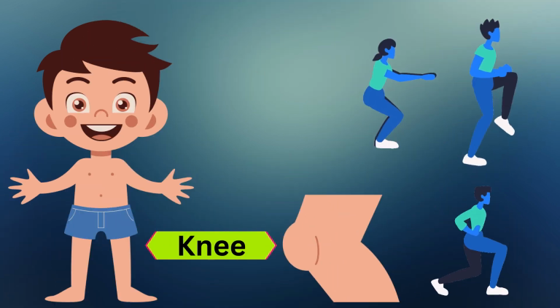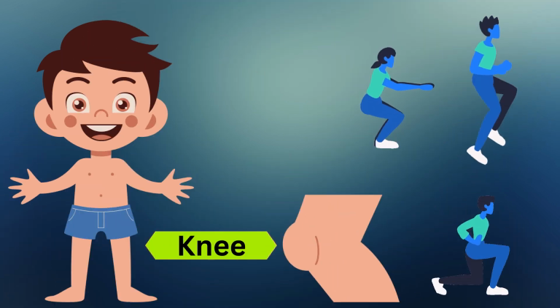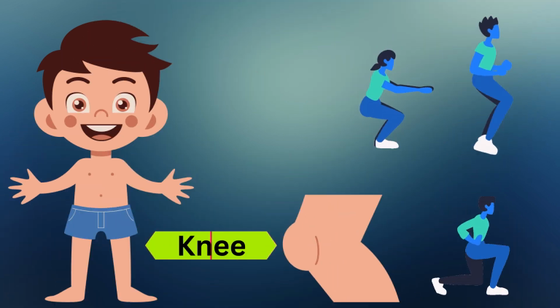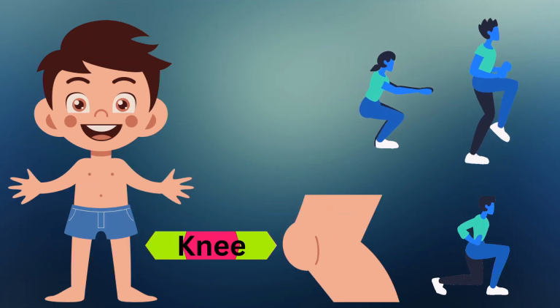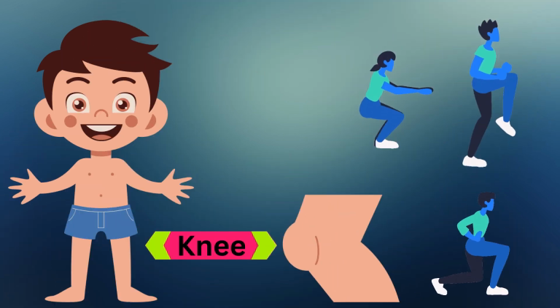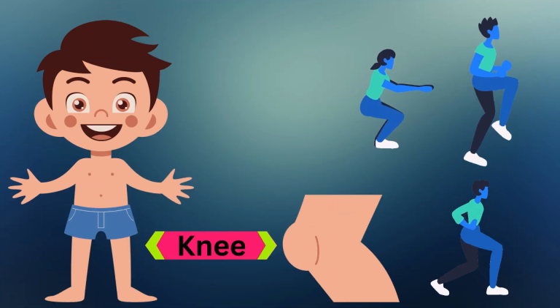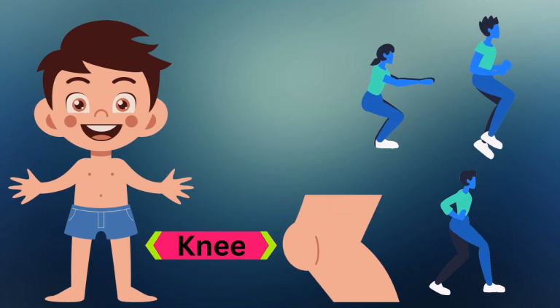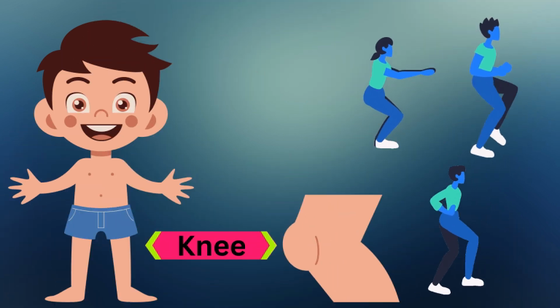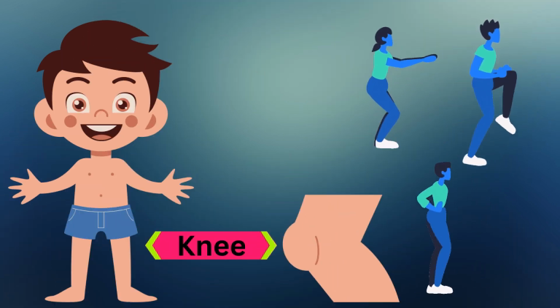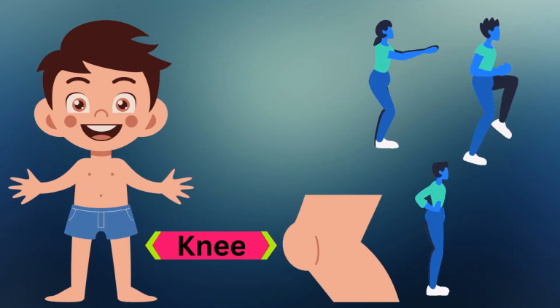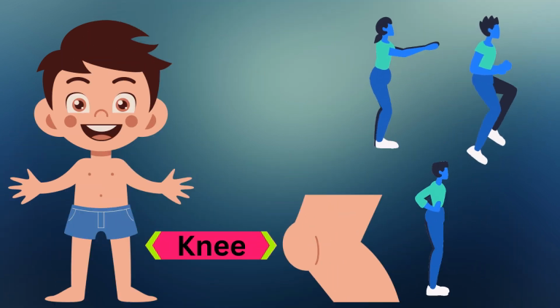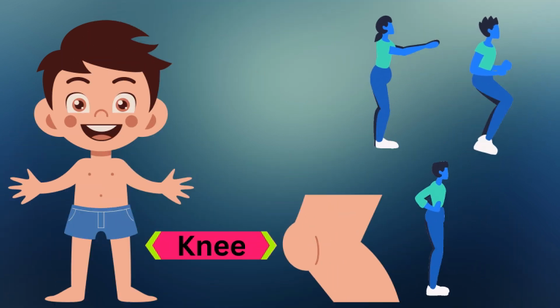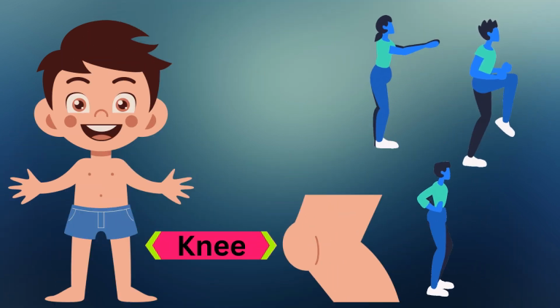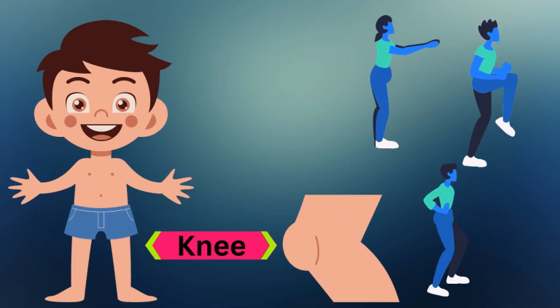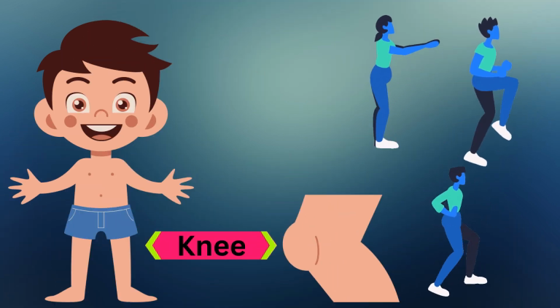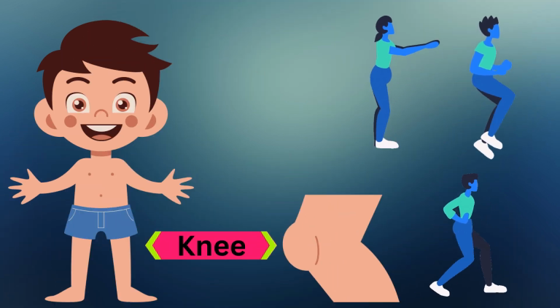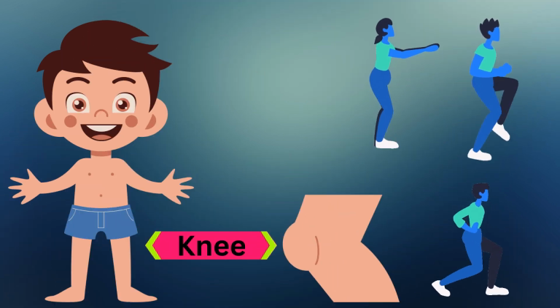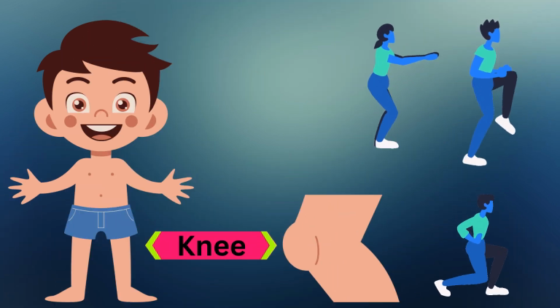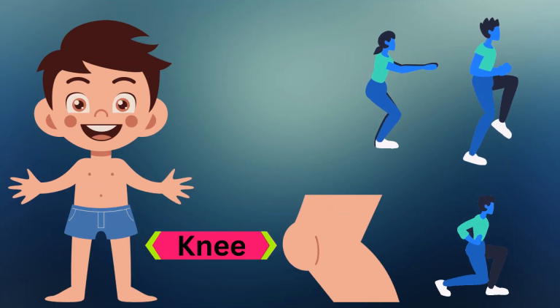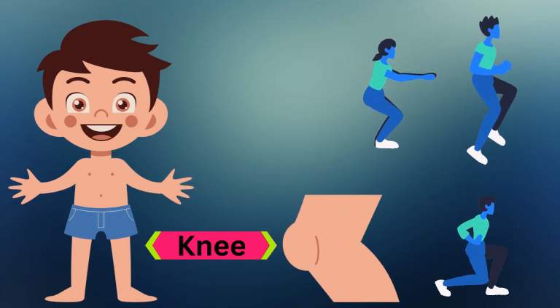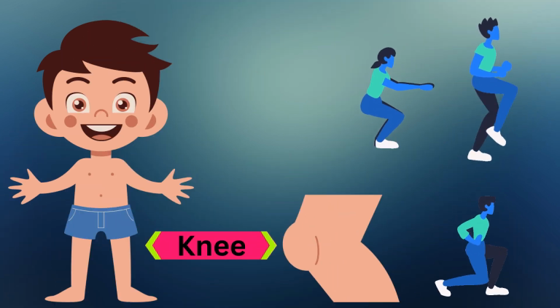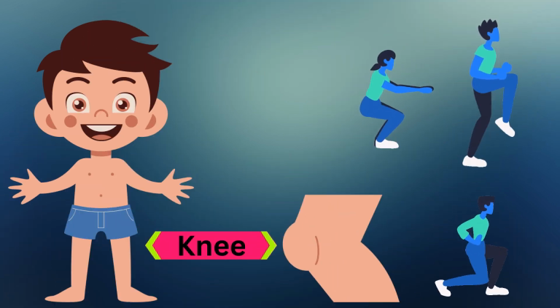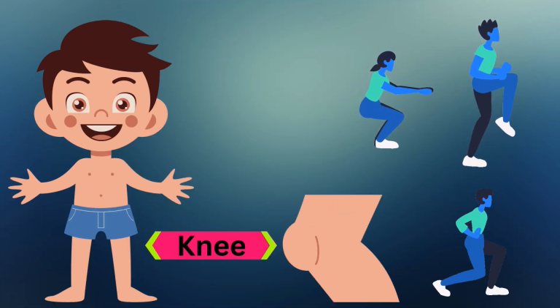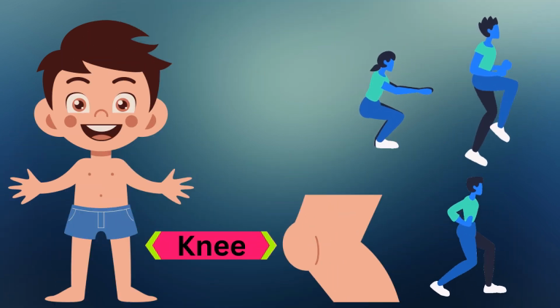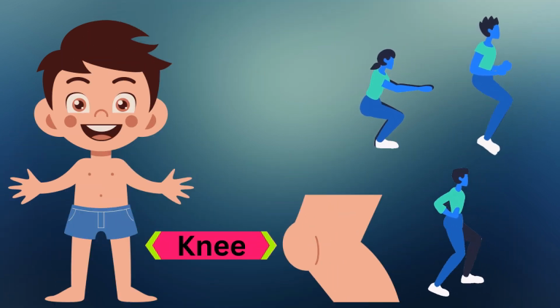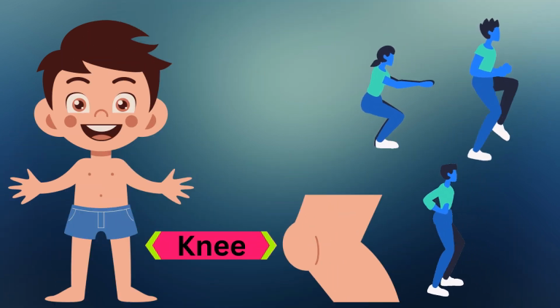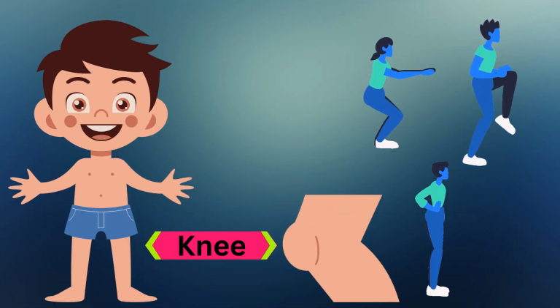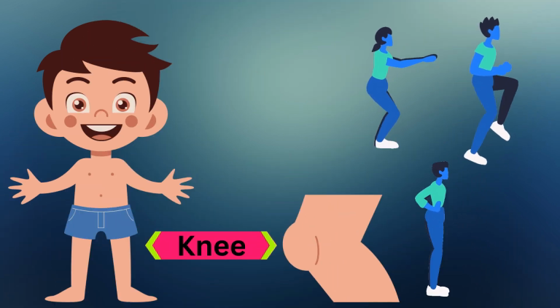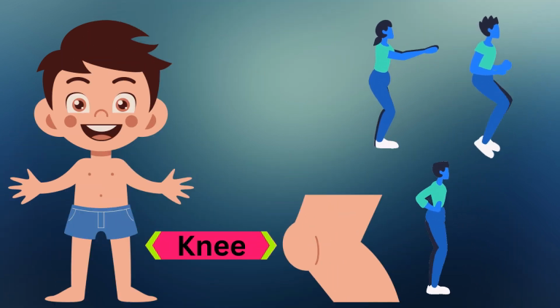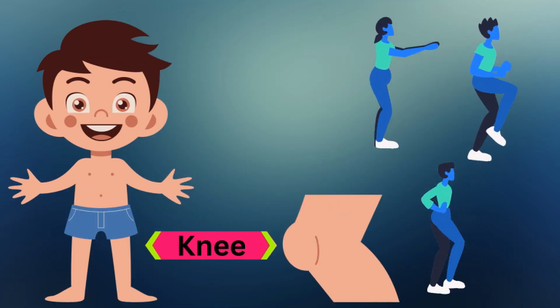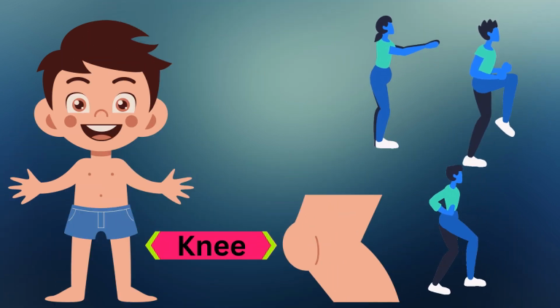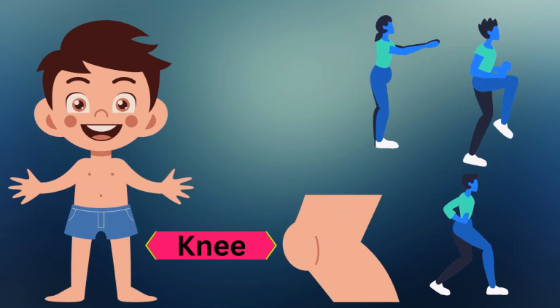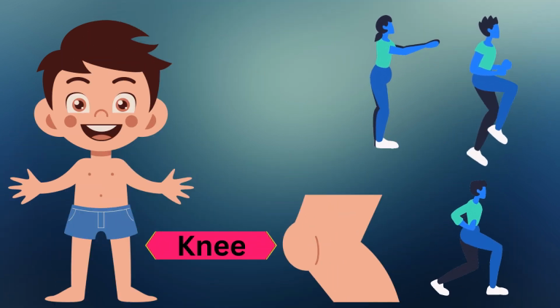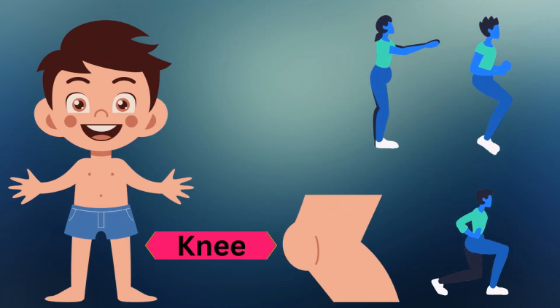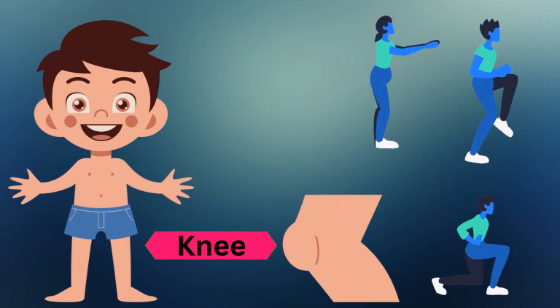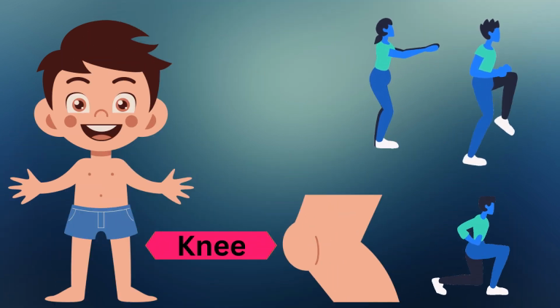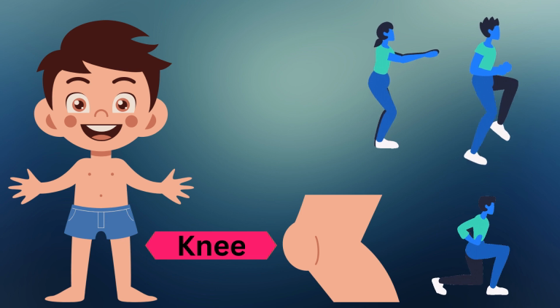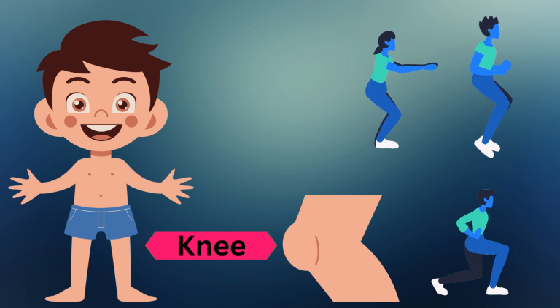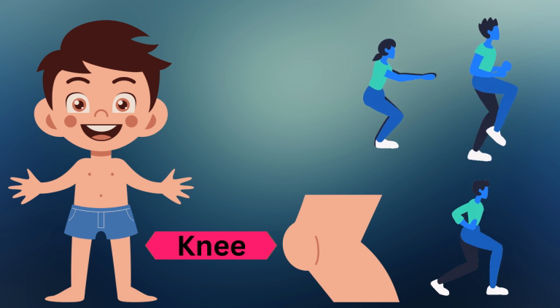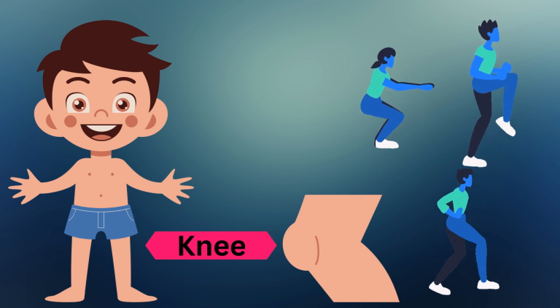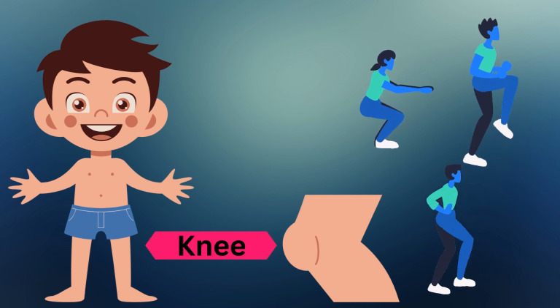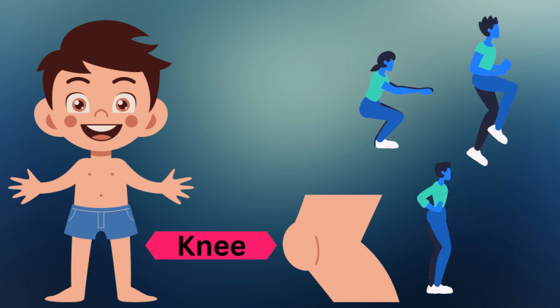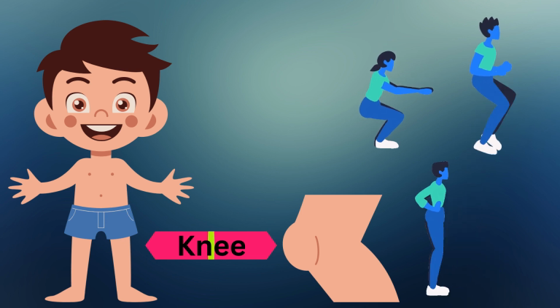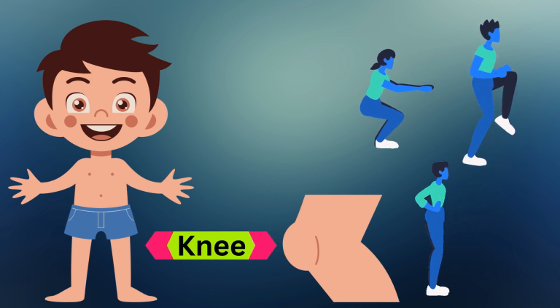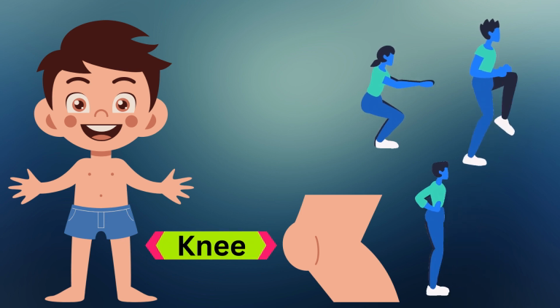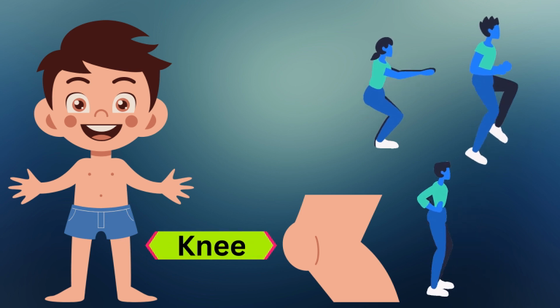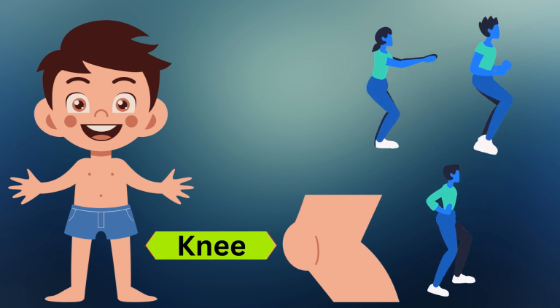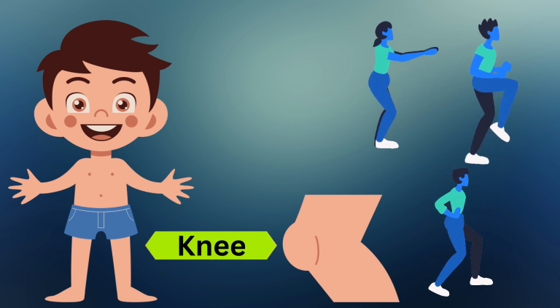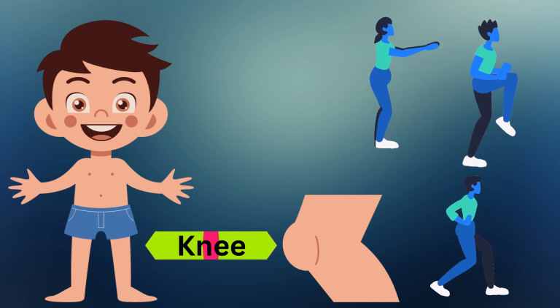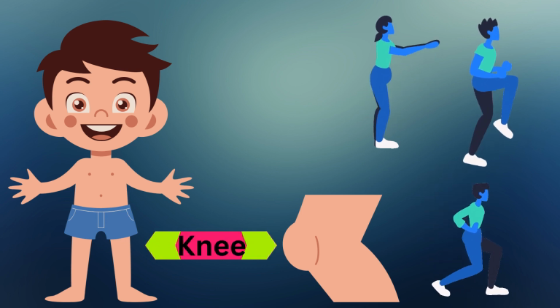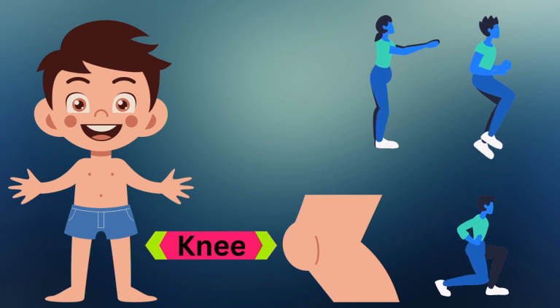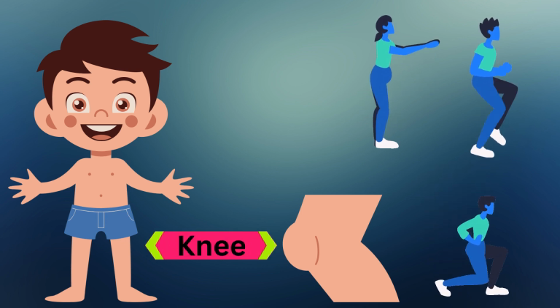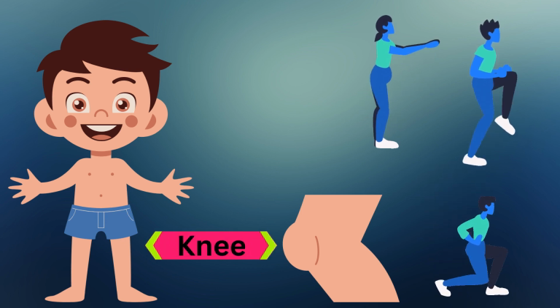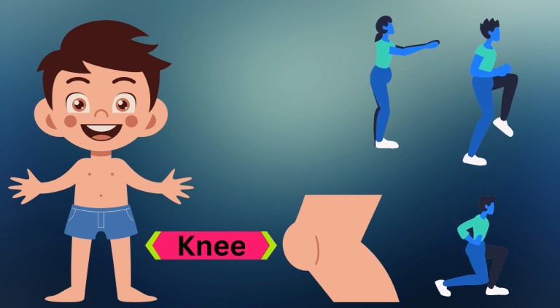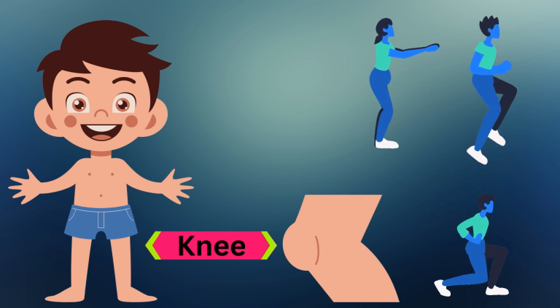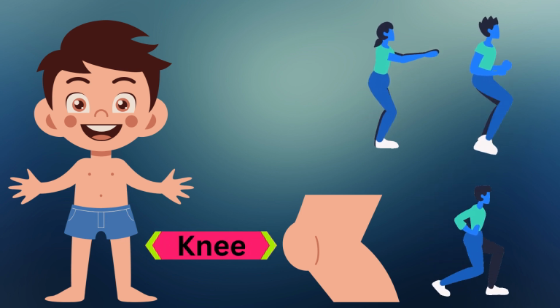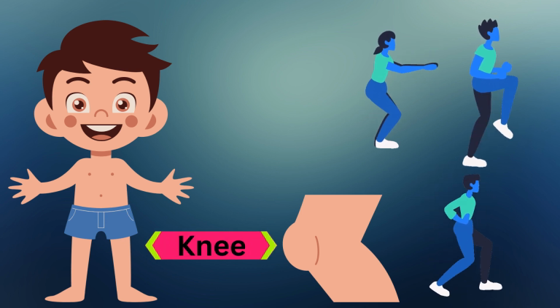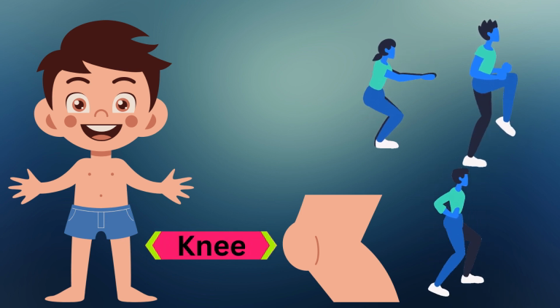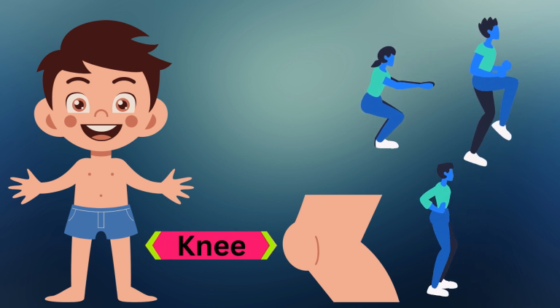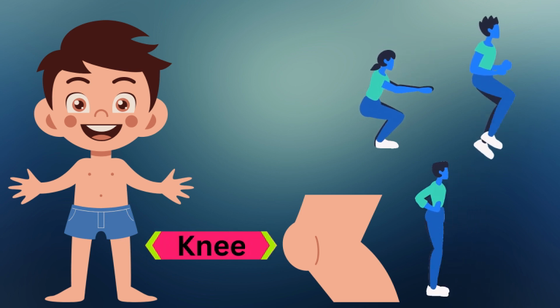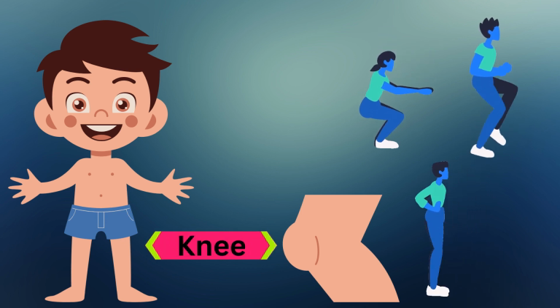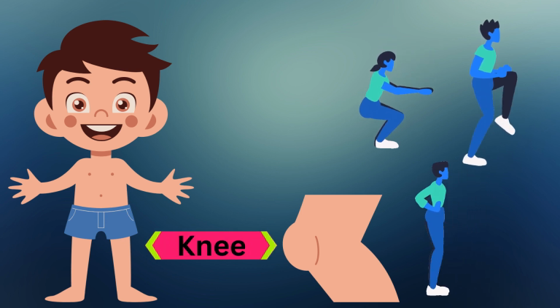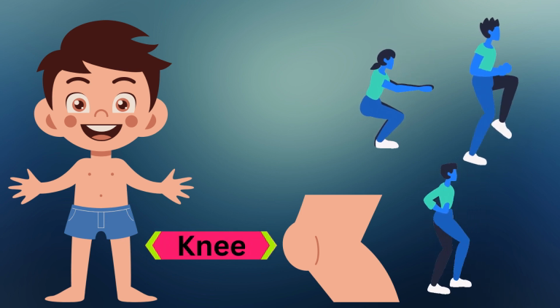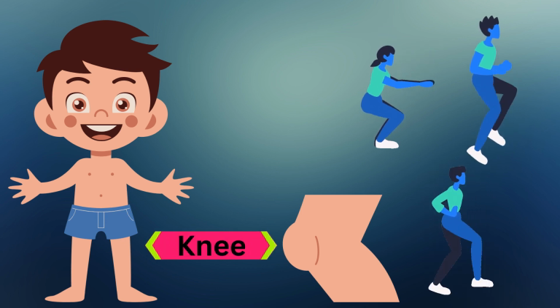This is the knee. Knees let us bend our legs. We use them for sitting, kneeling, and playing games.